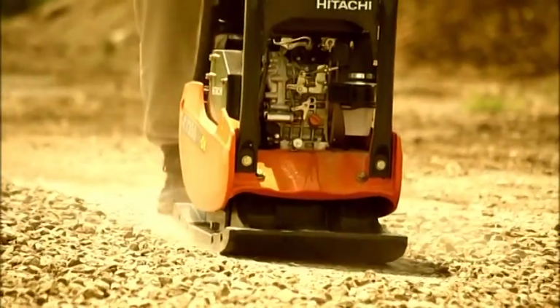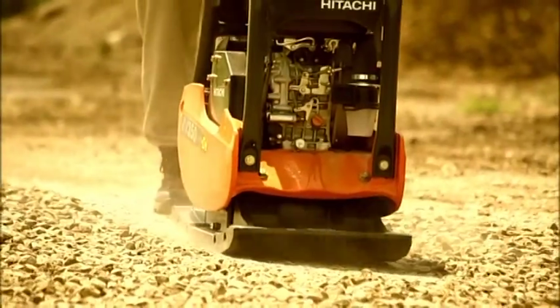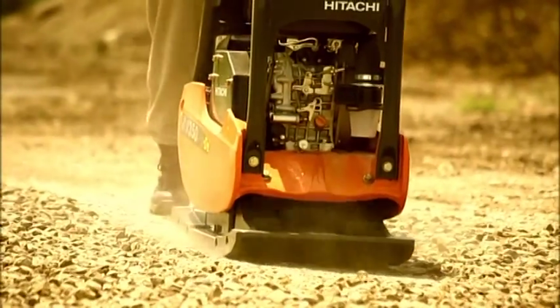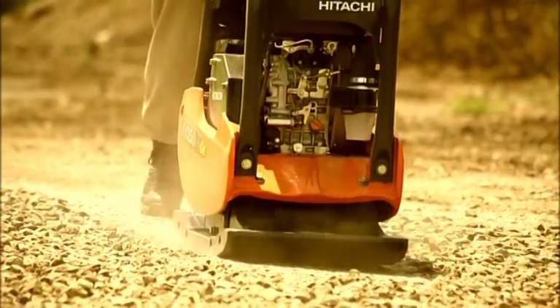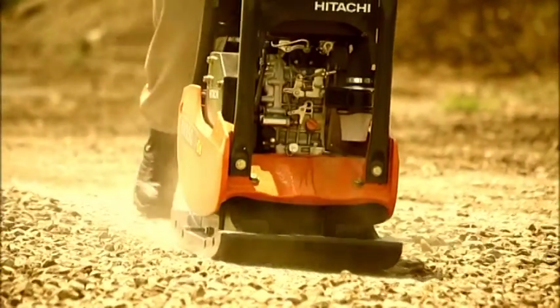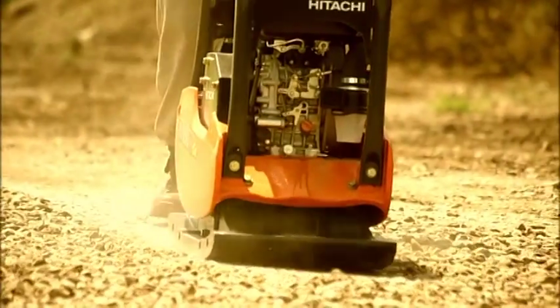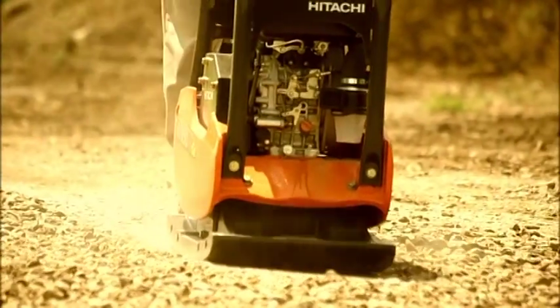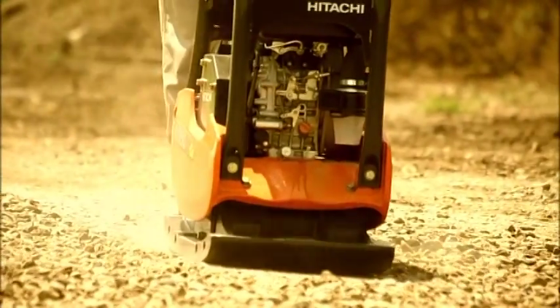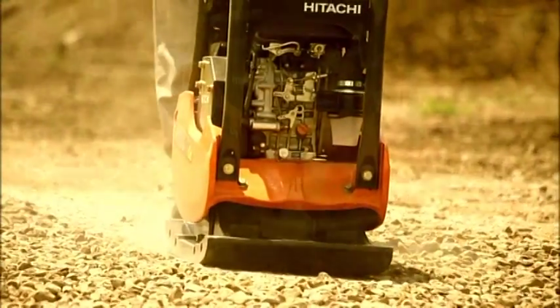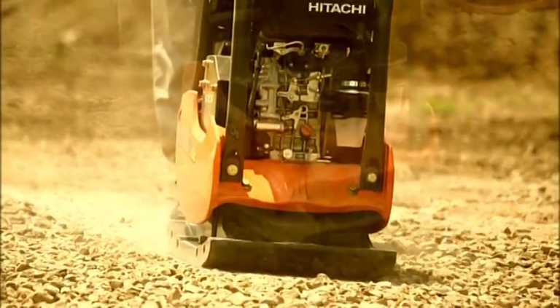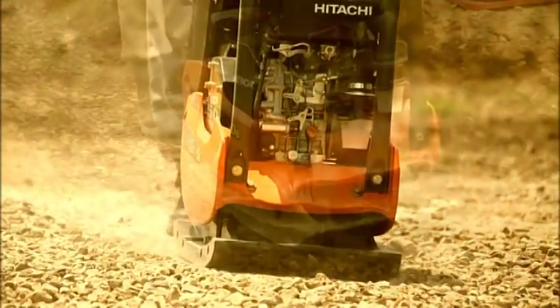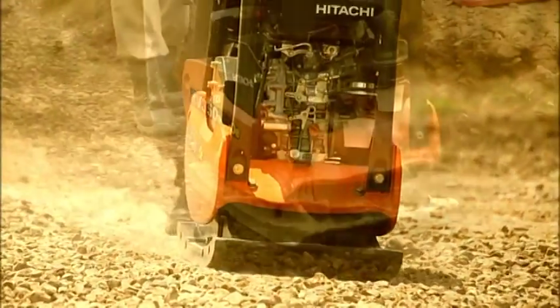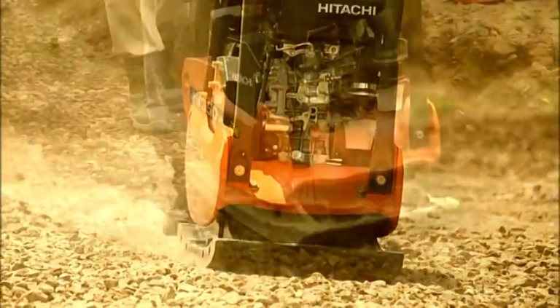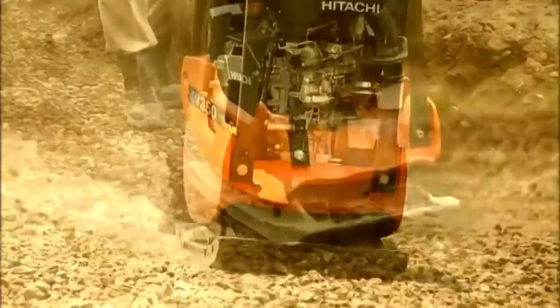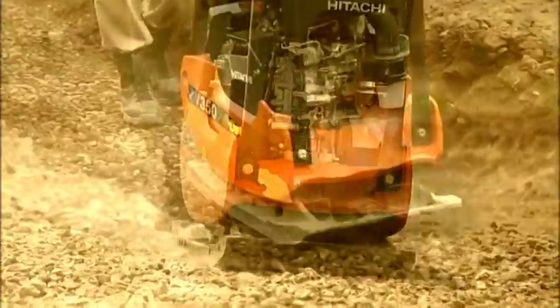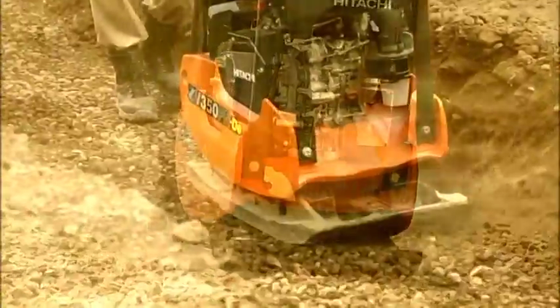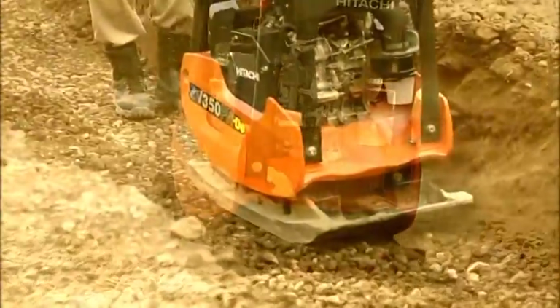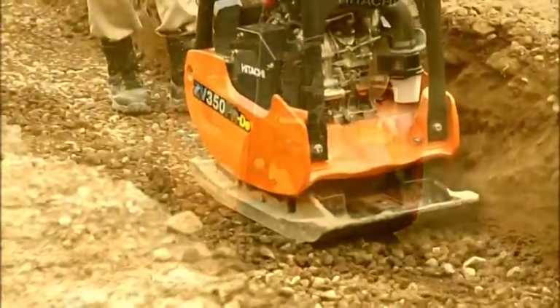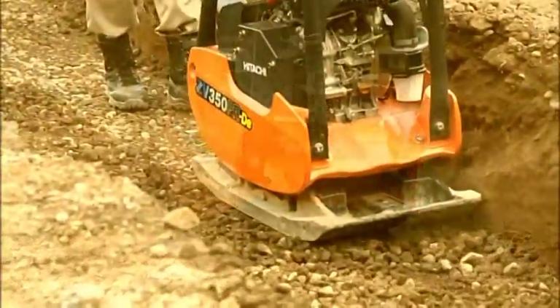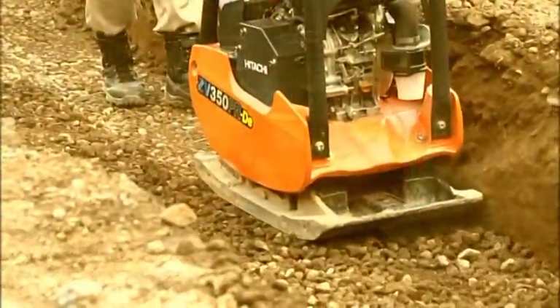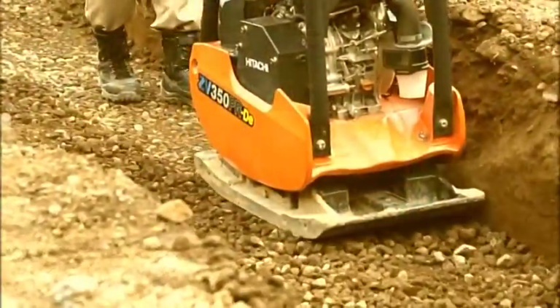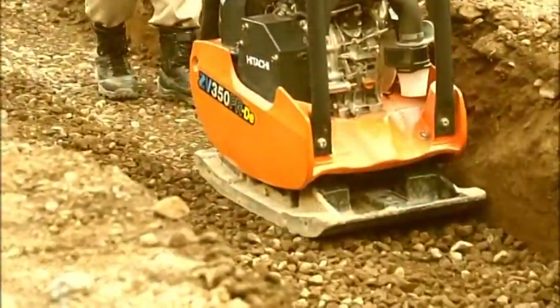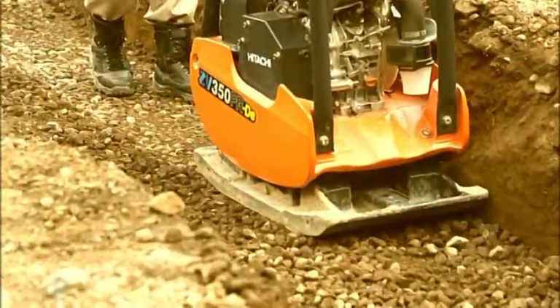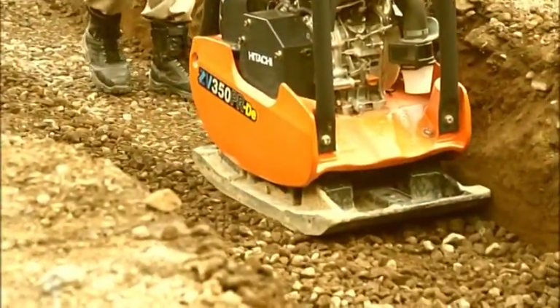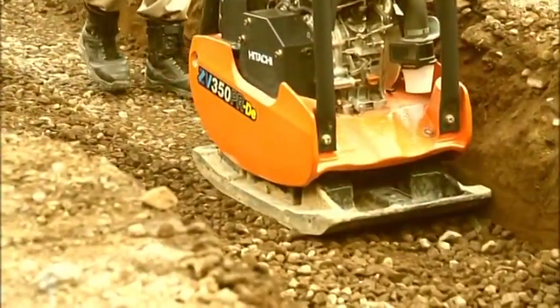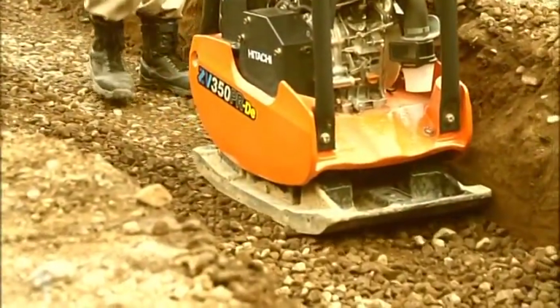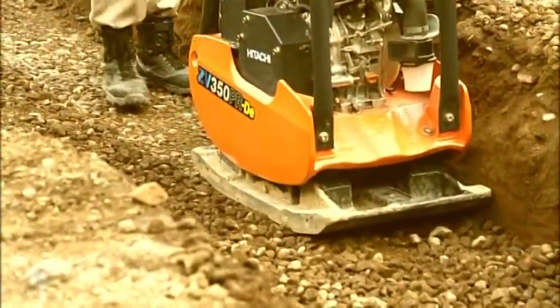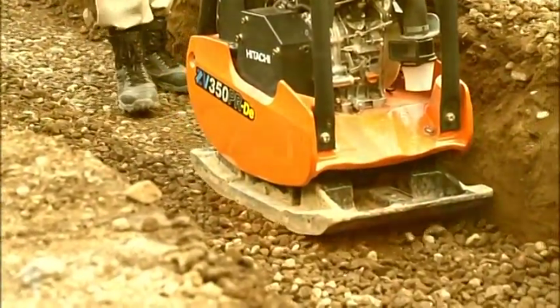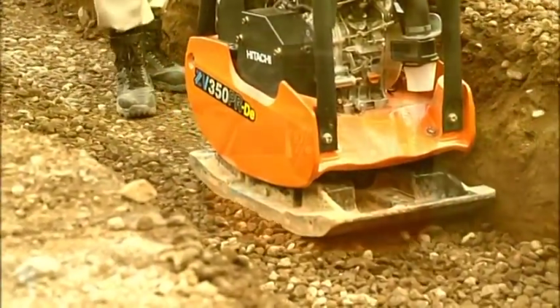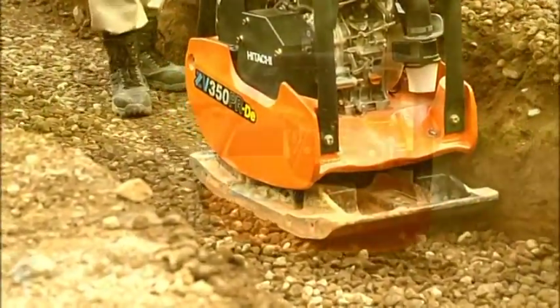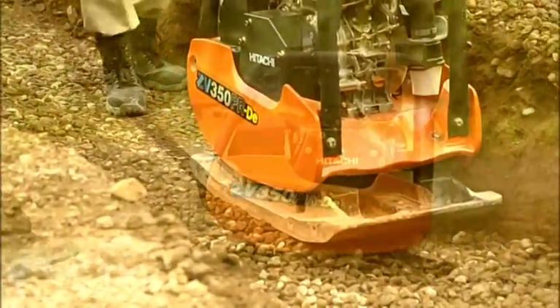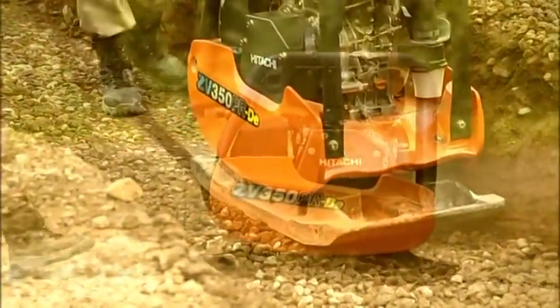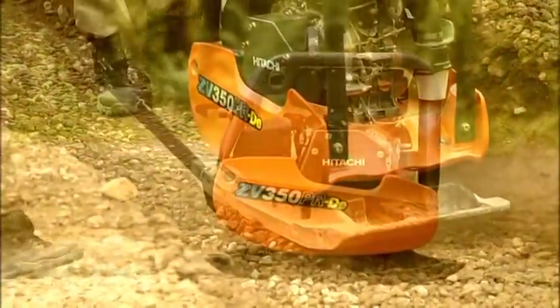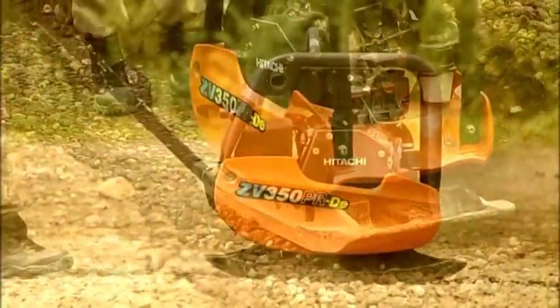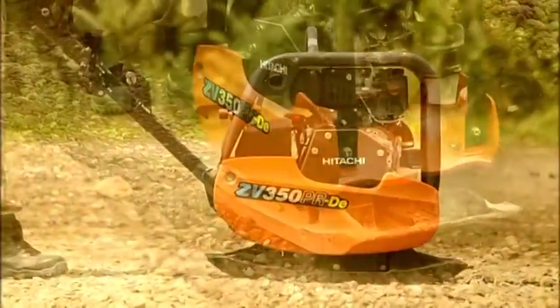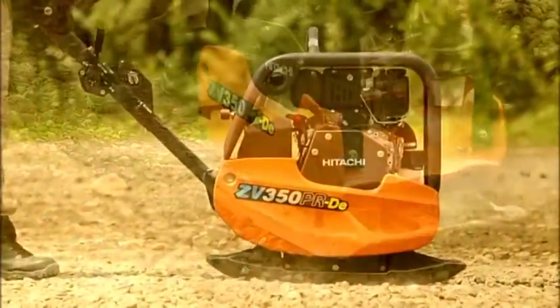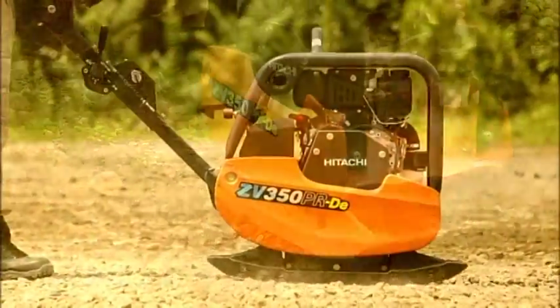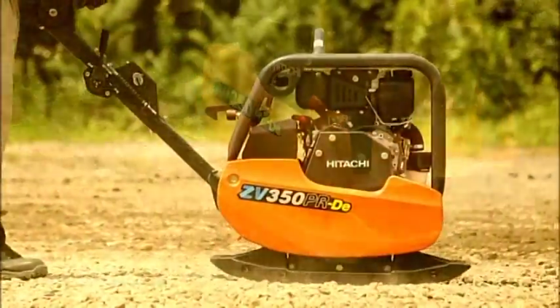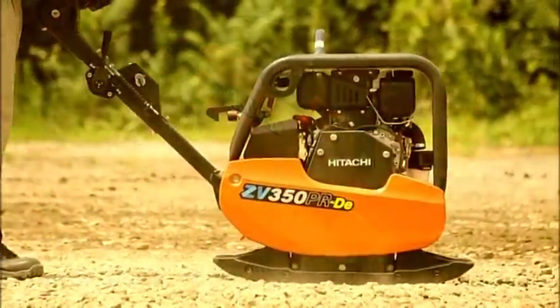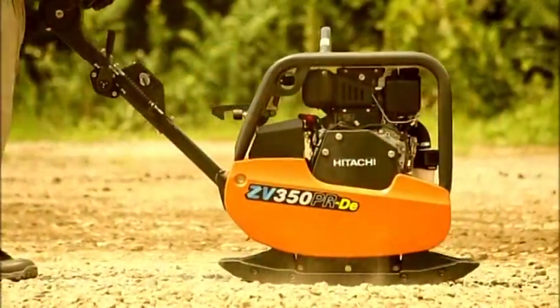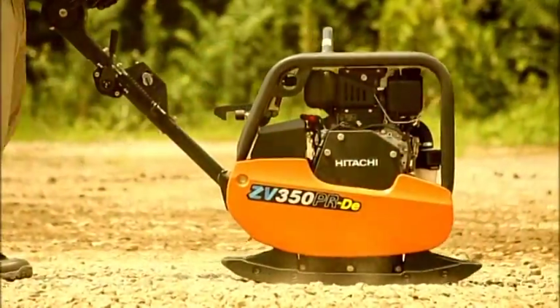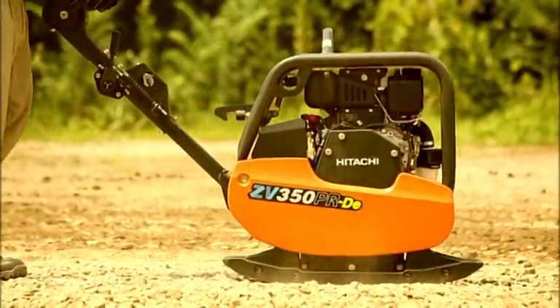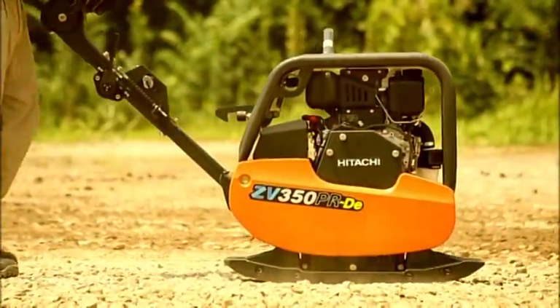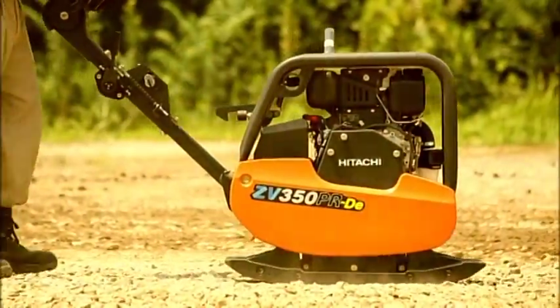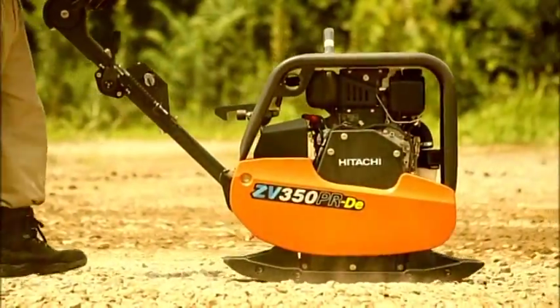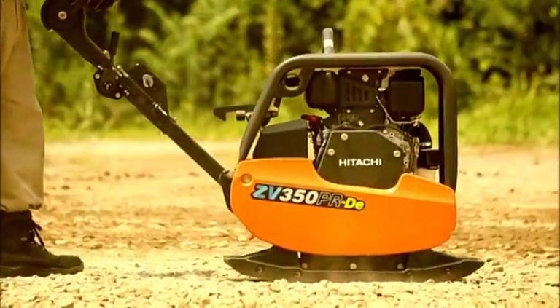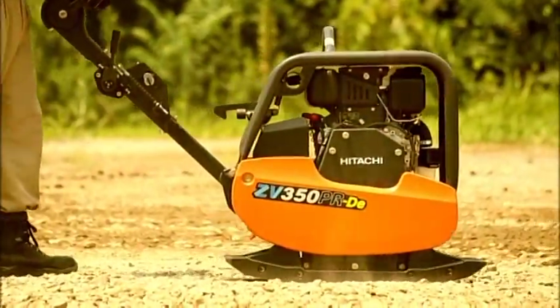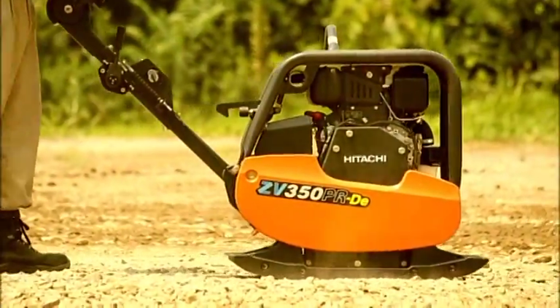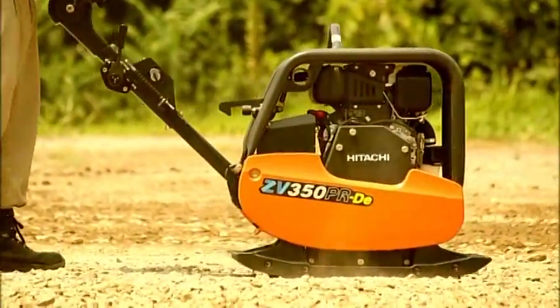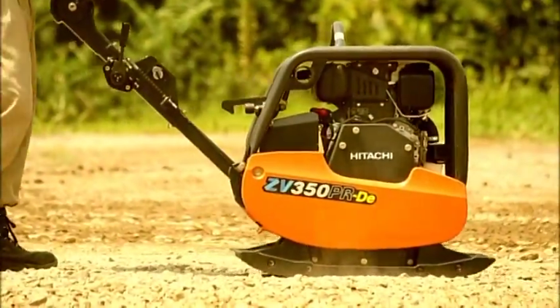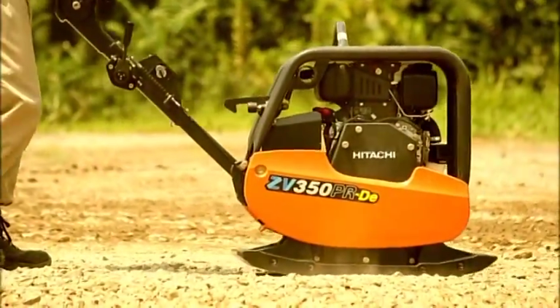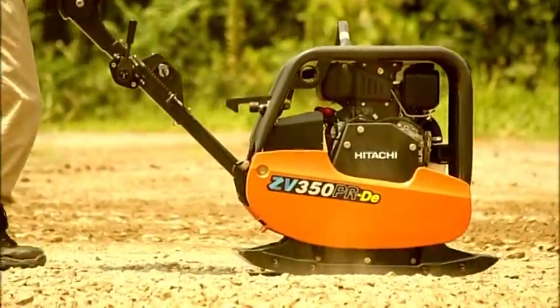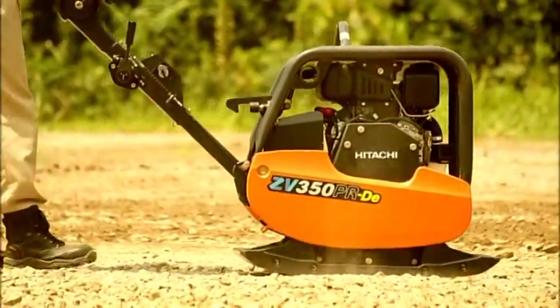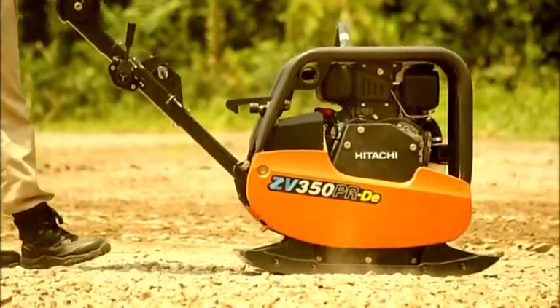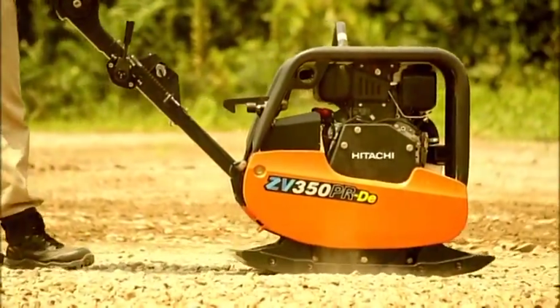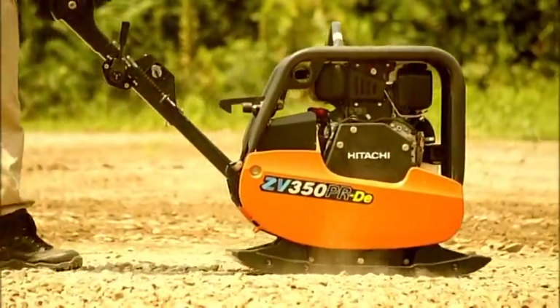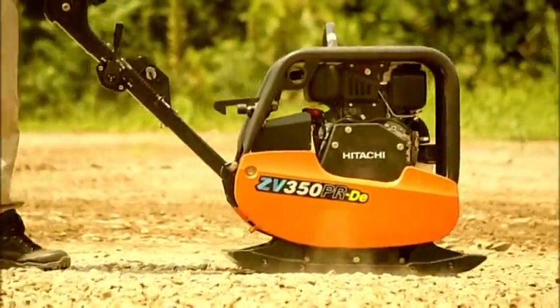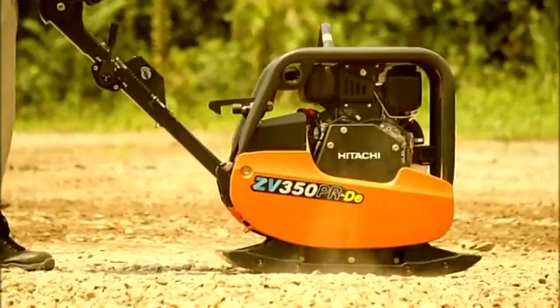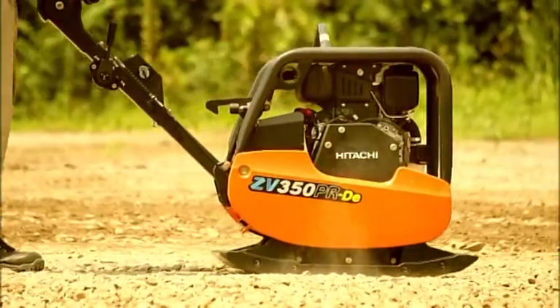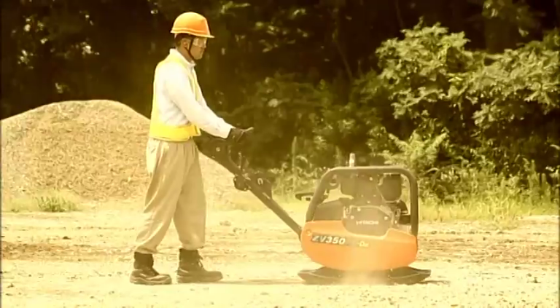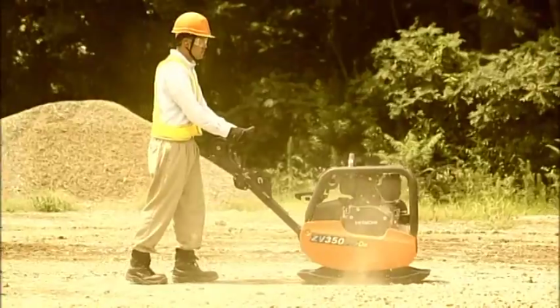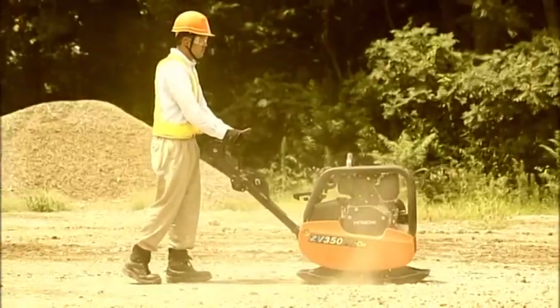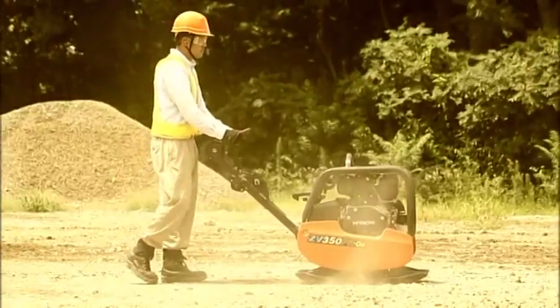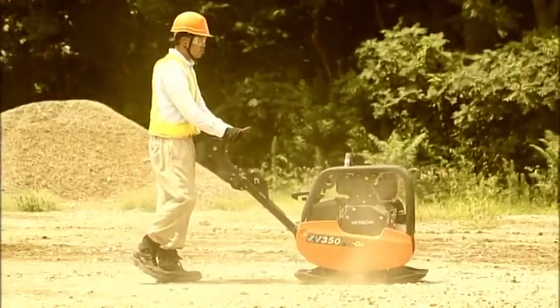Ease of operation, maintenance and durability. Hitachi reversible vibratory plates.